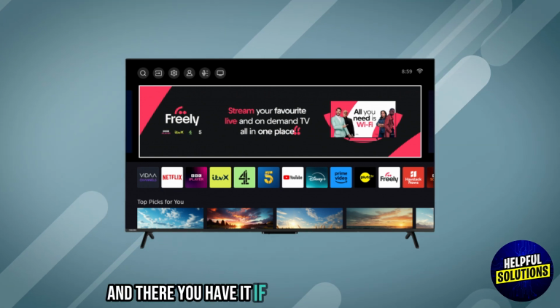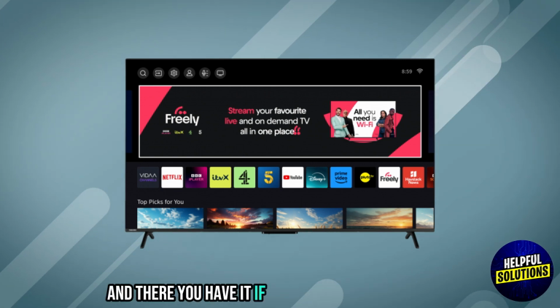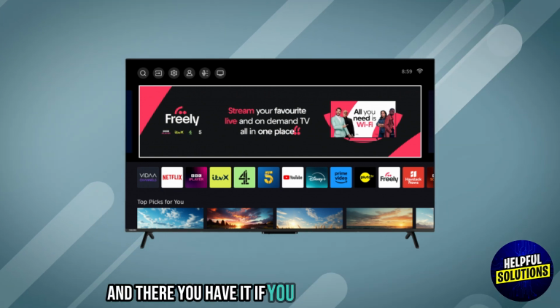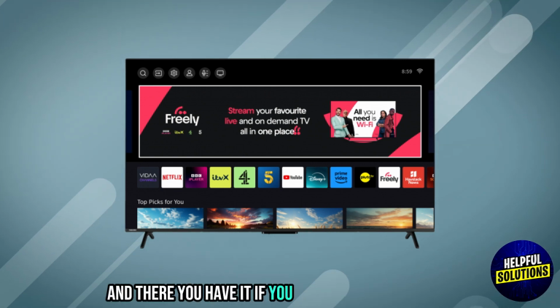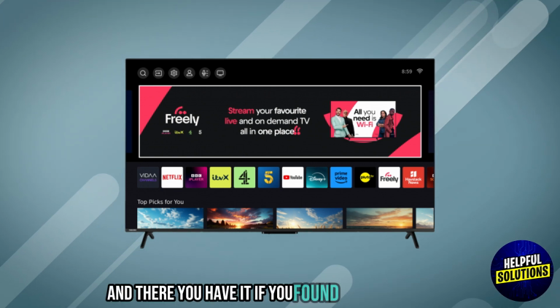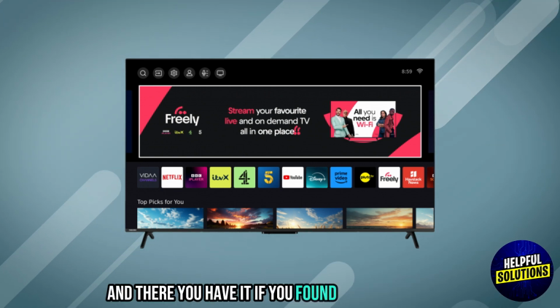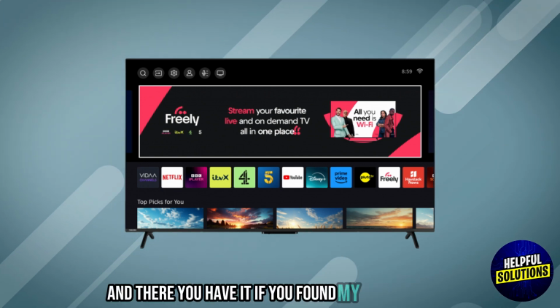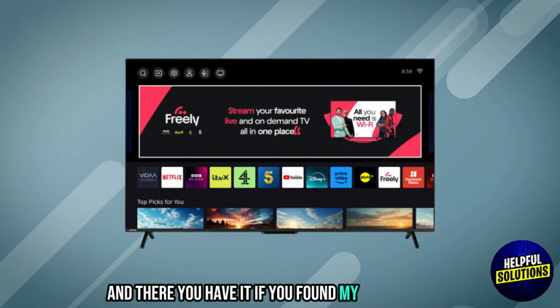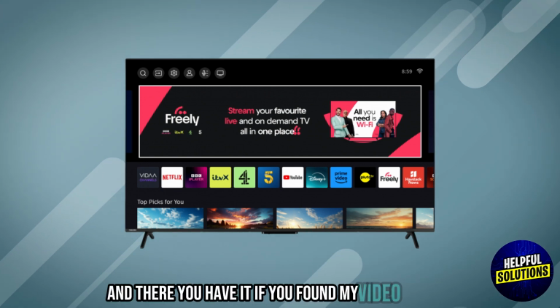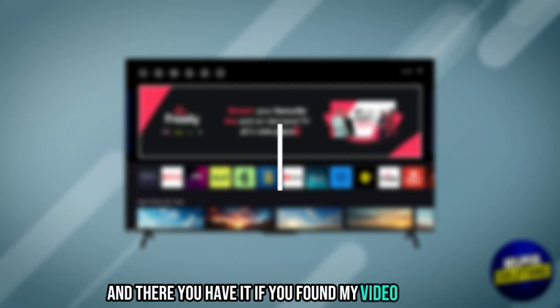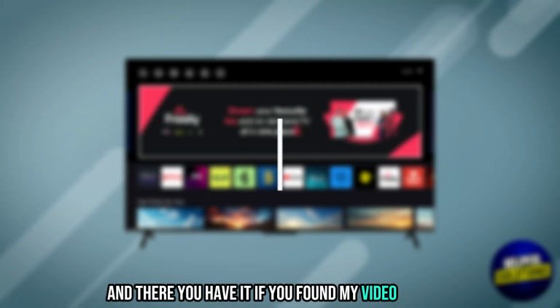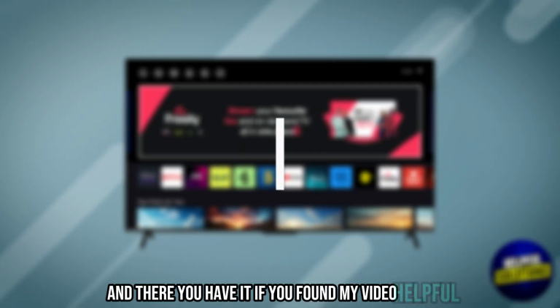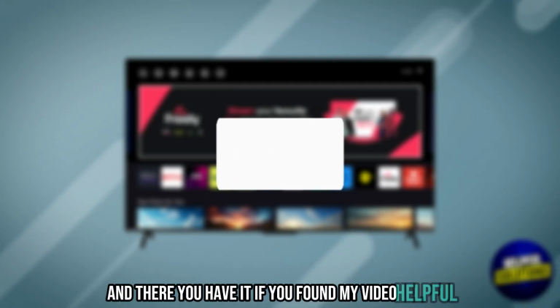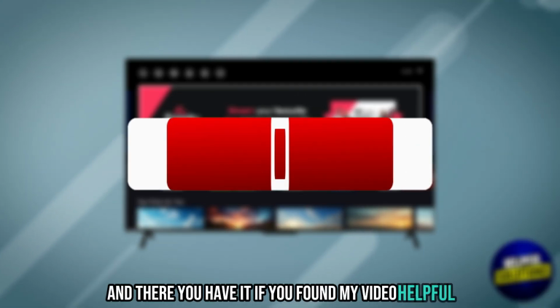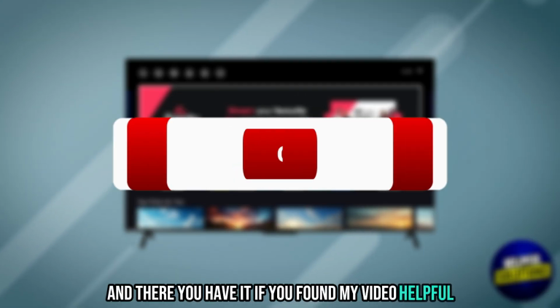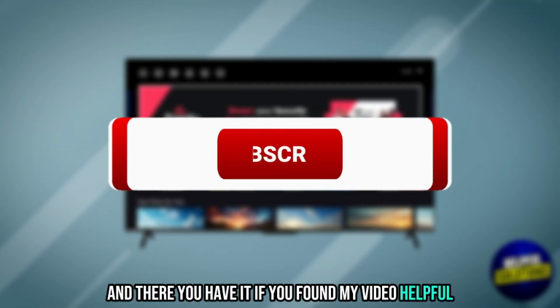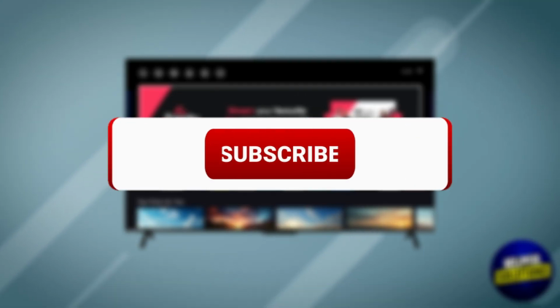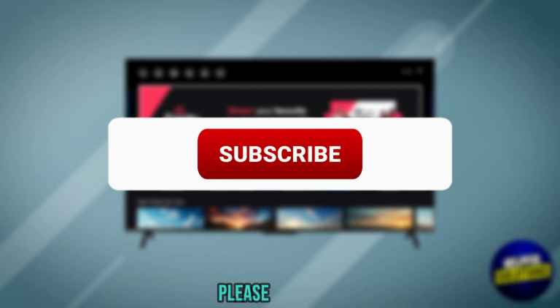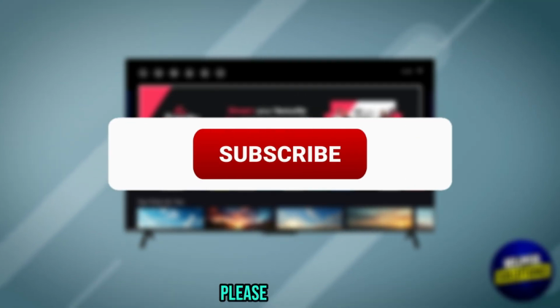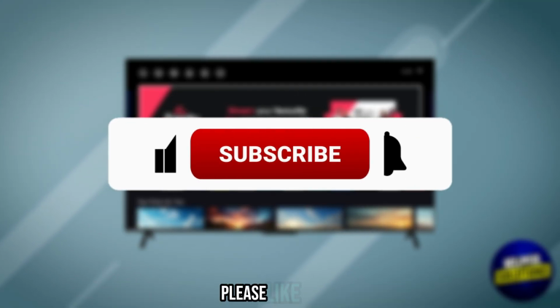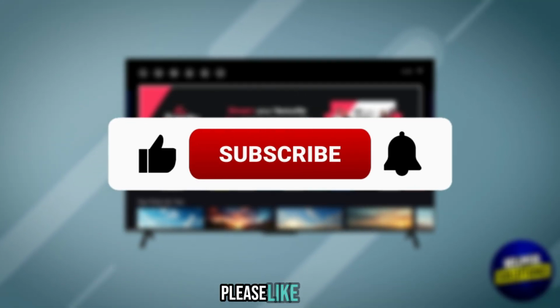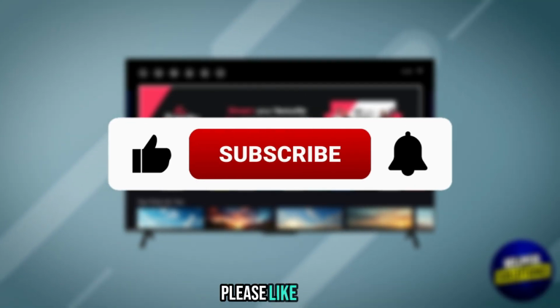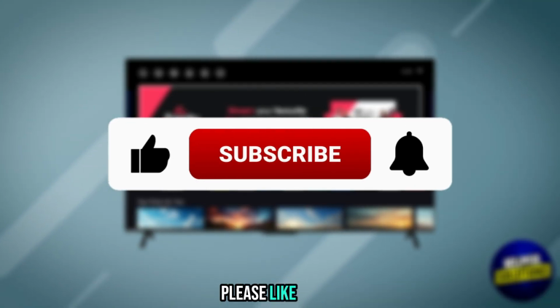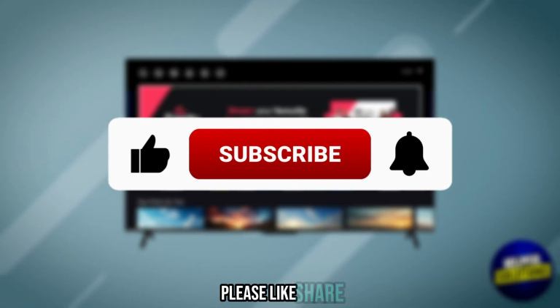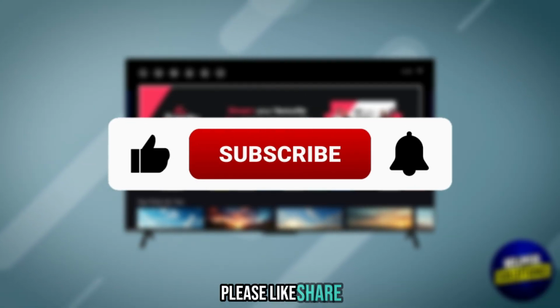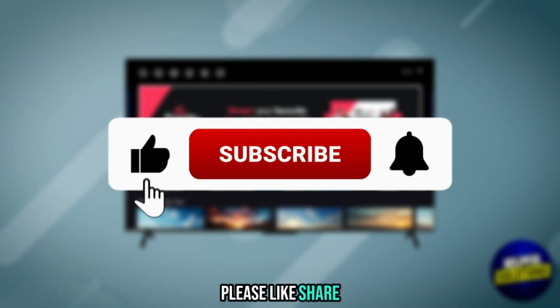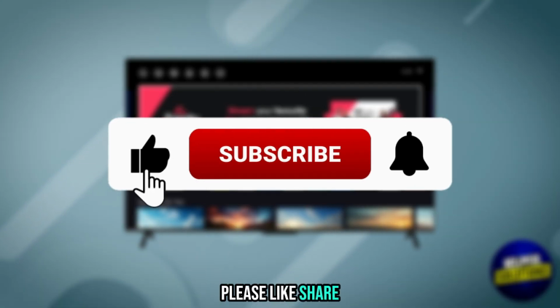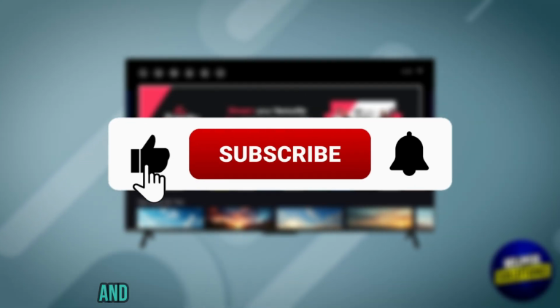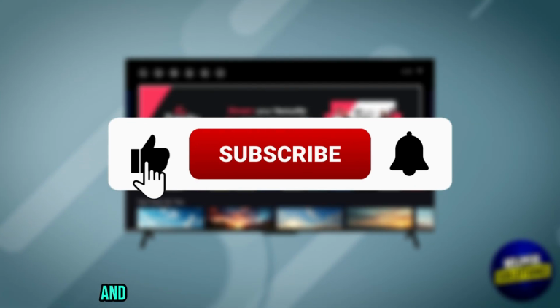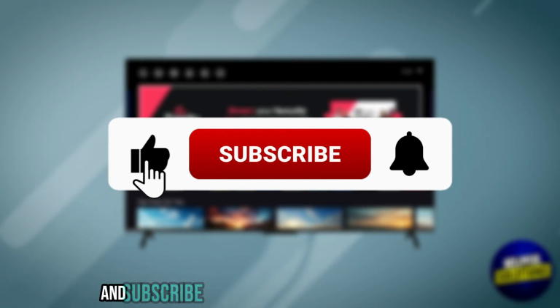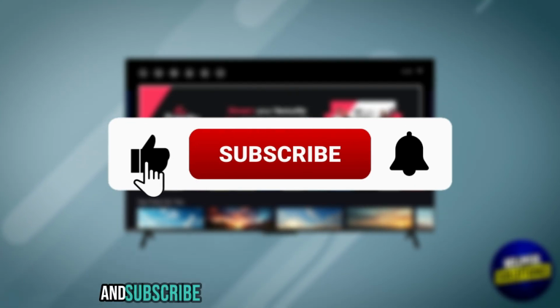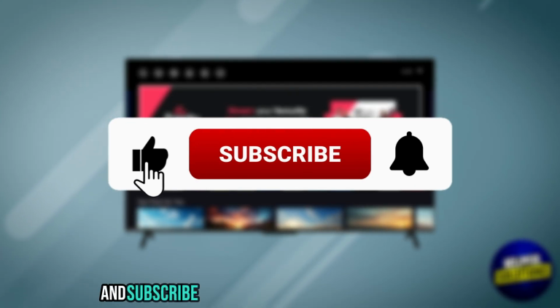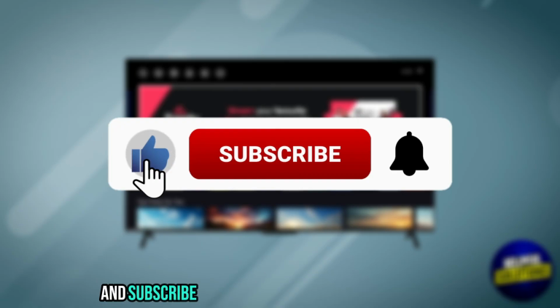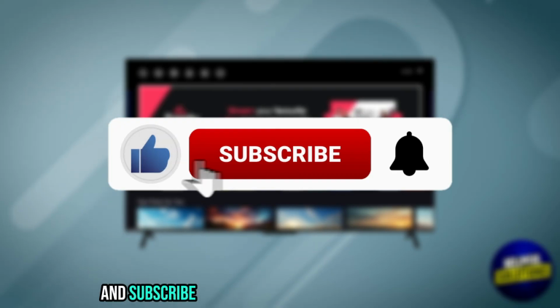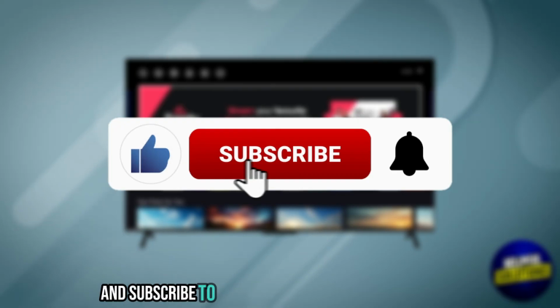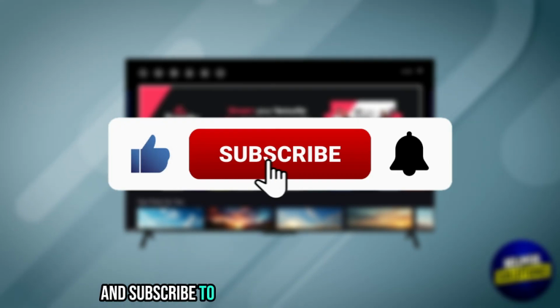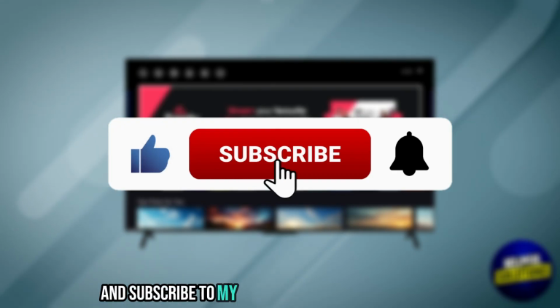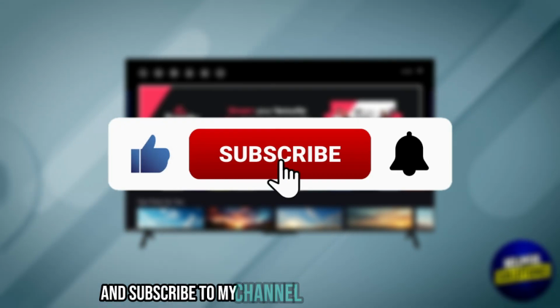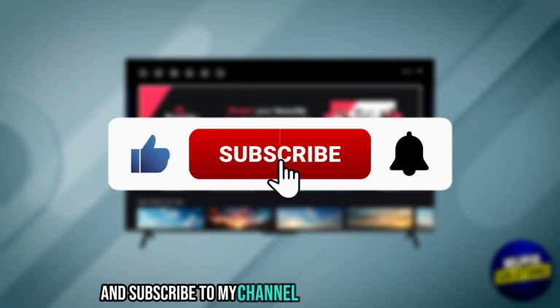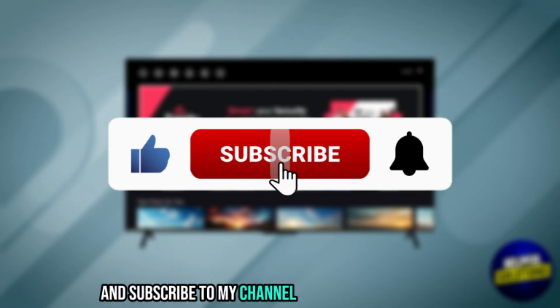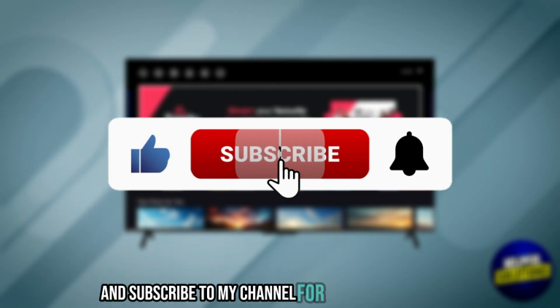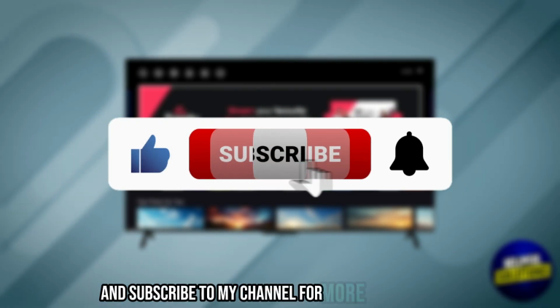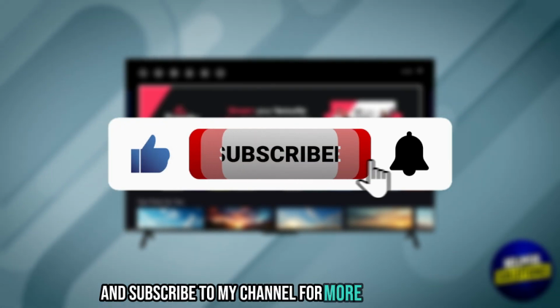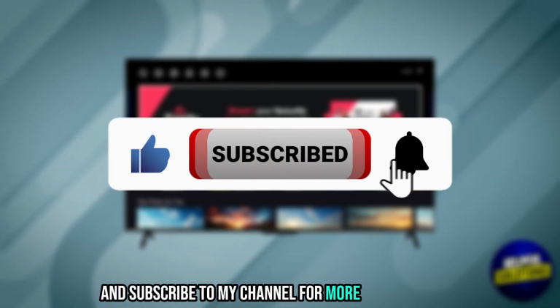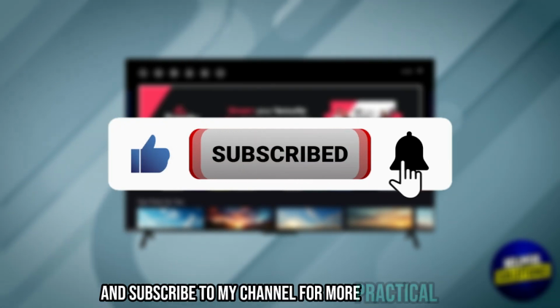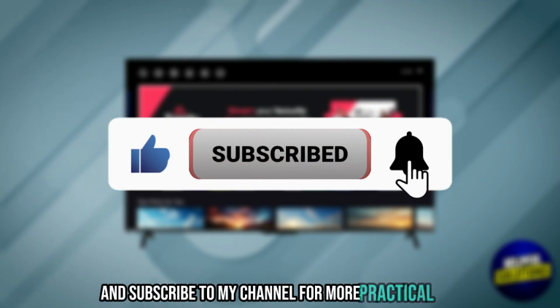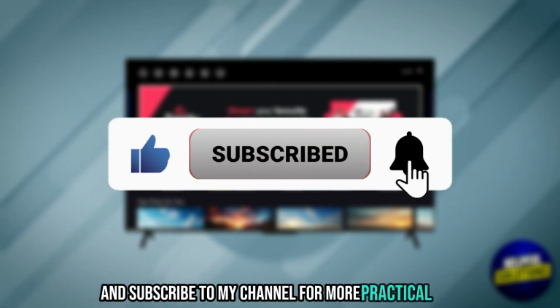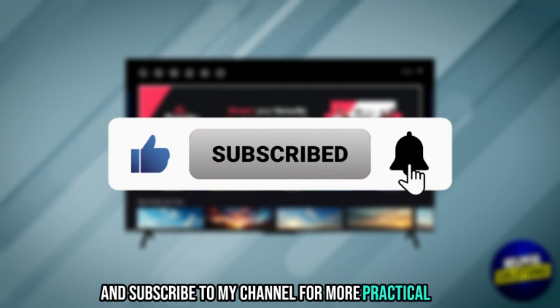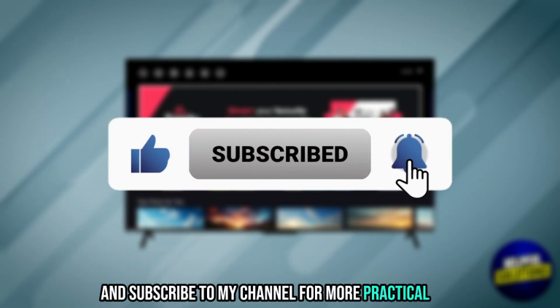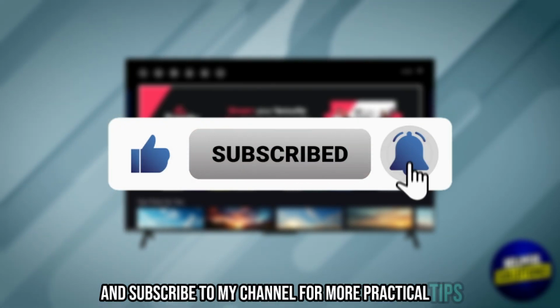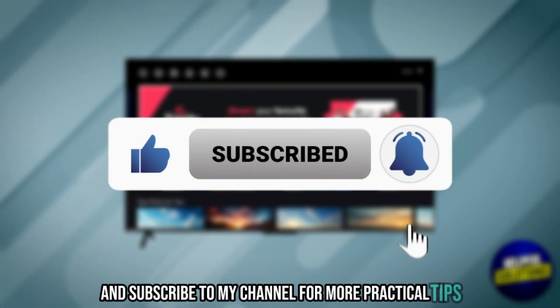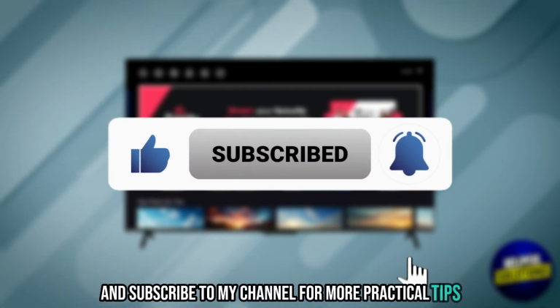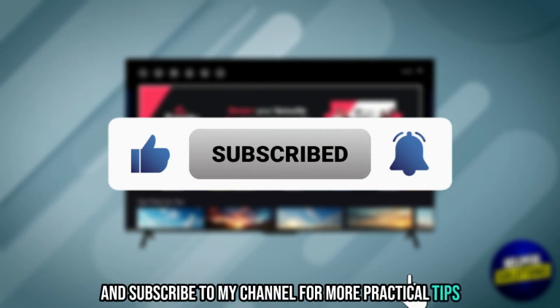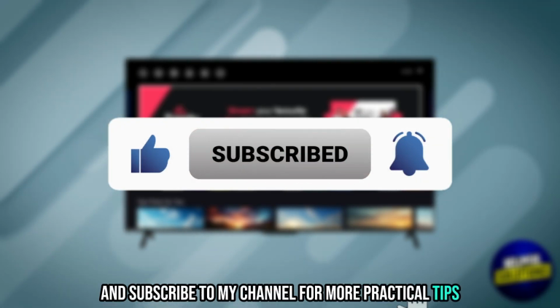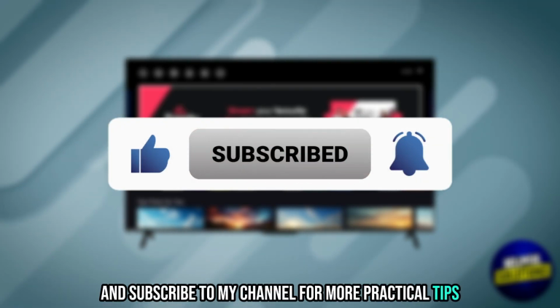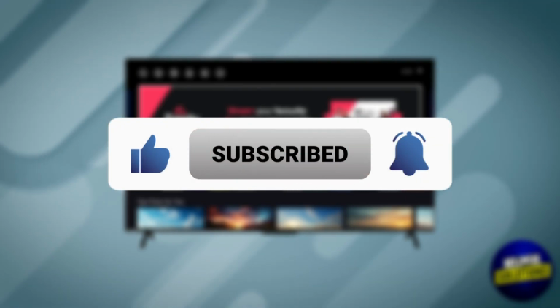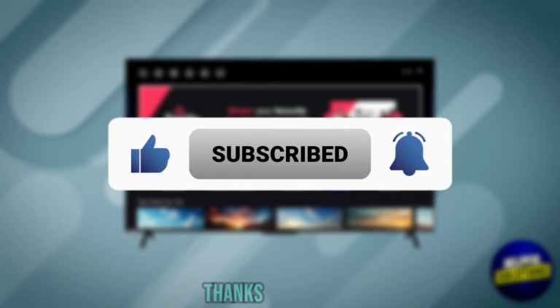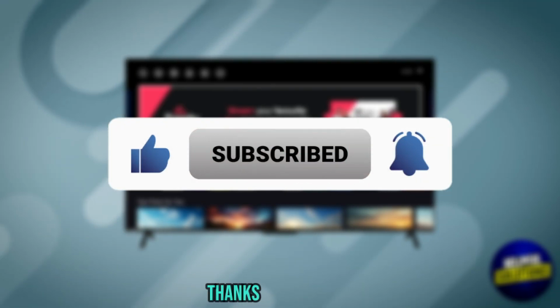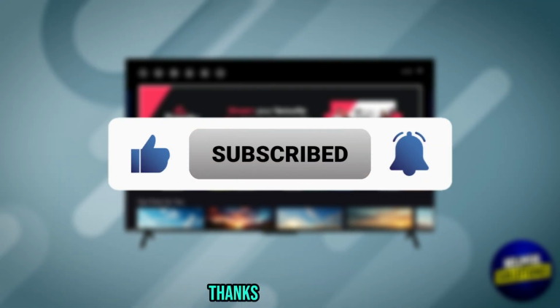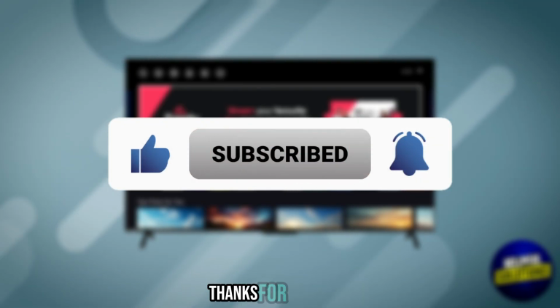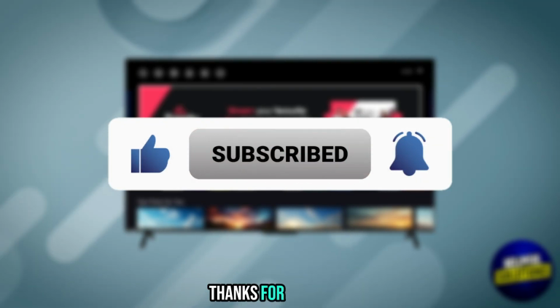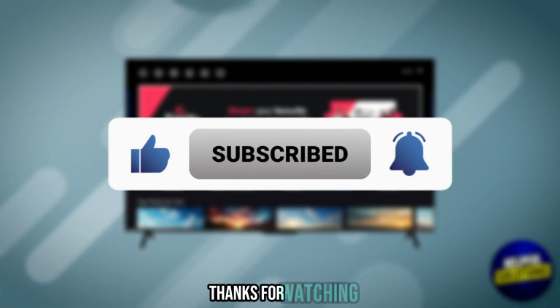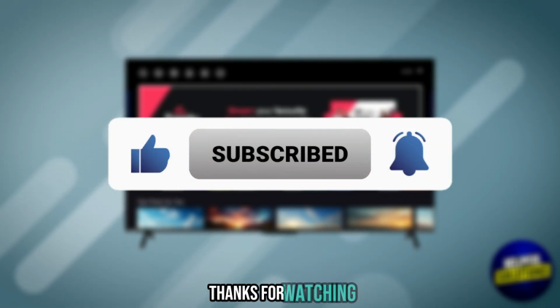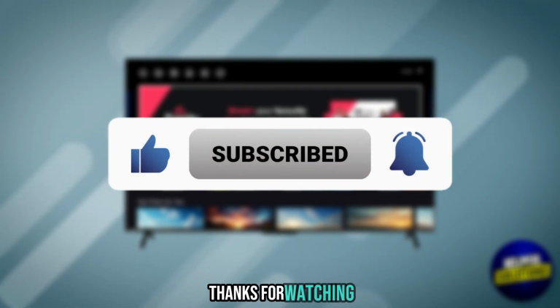If you found this video helpful, please like, share, and subscribe to my channel for more practical tips. Thanks for watching.